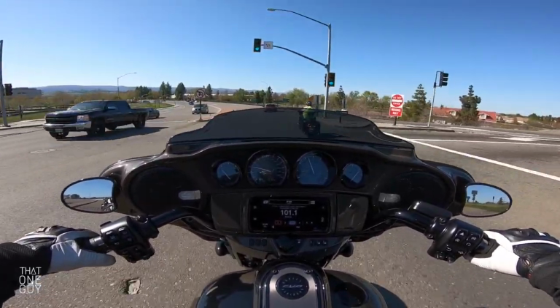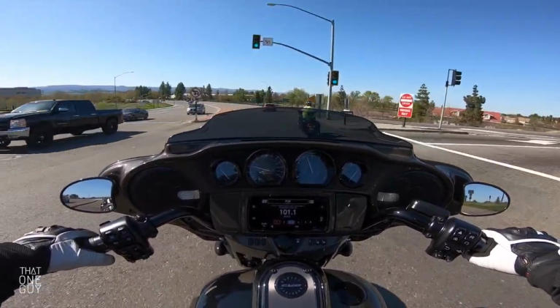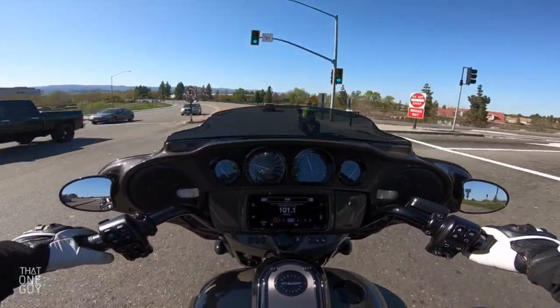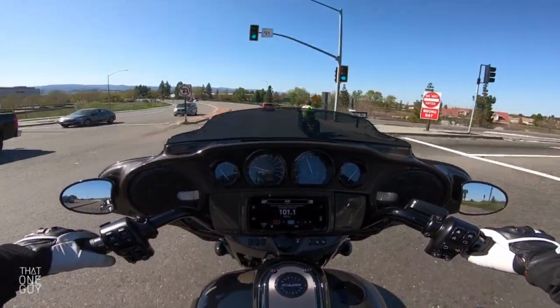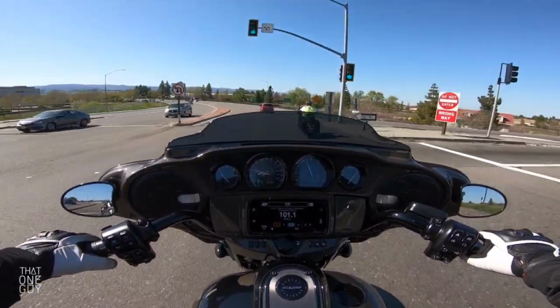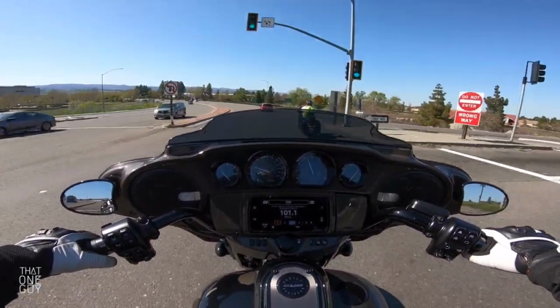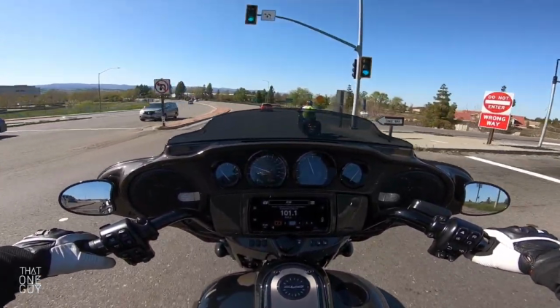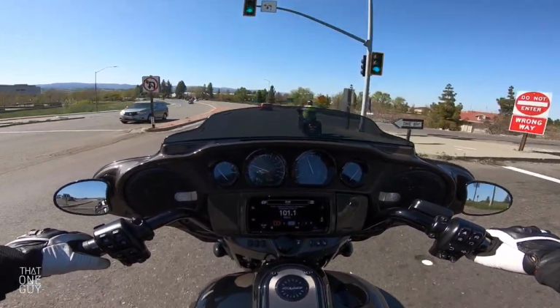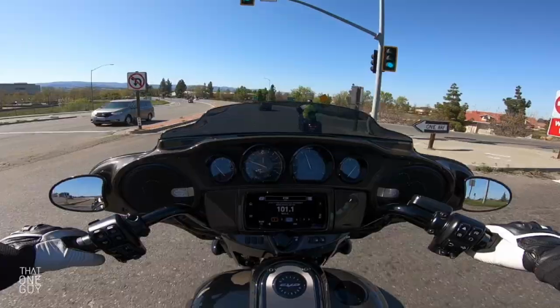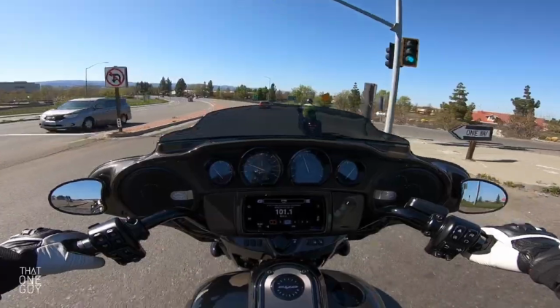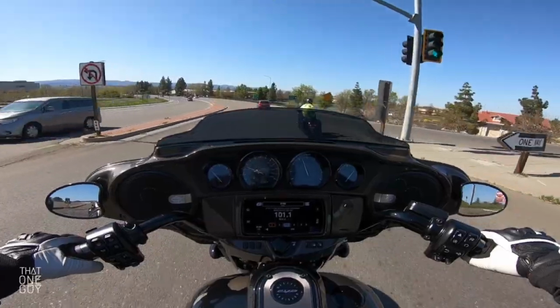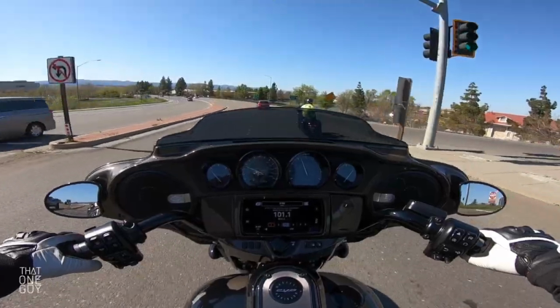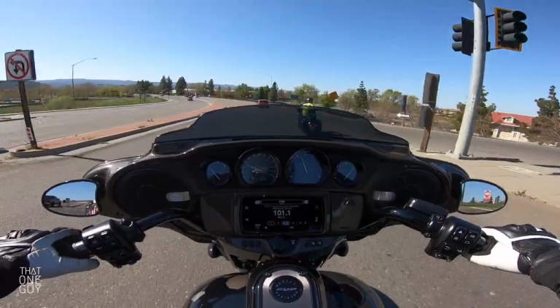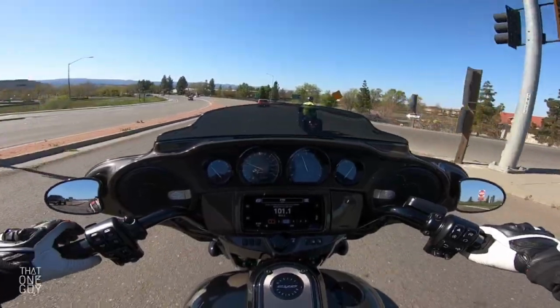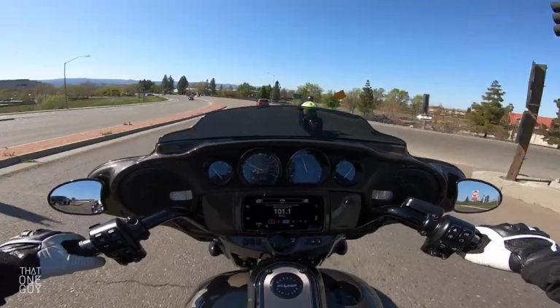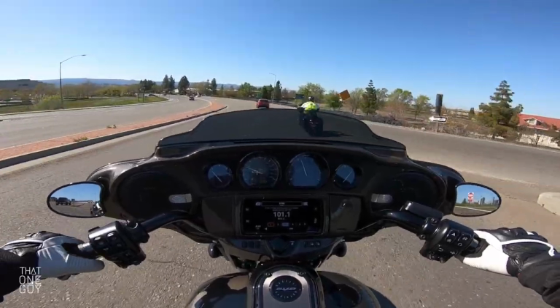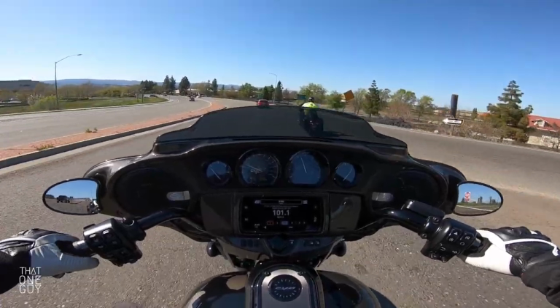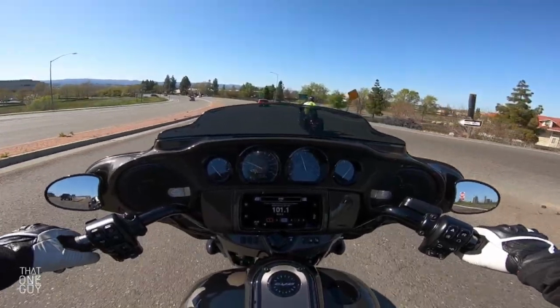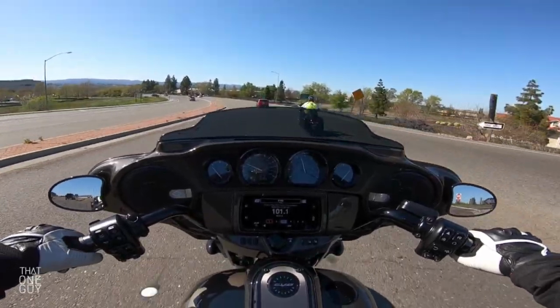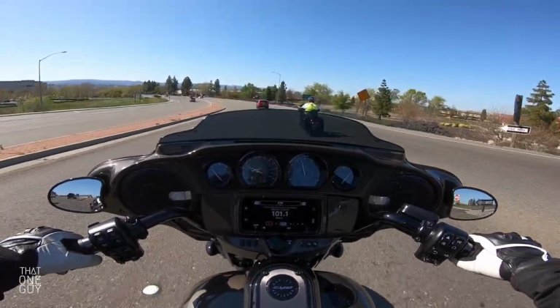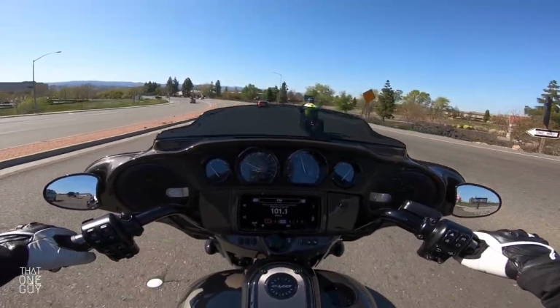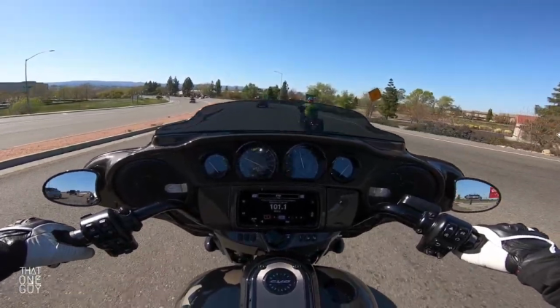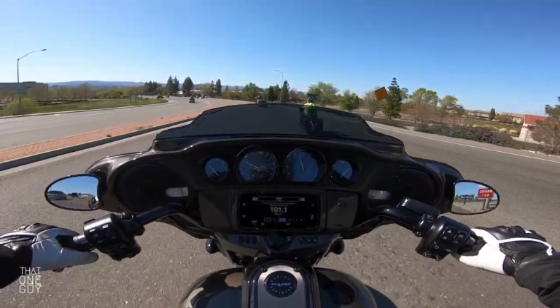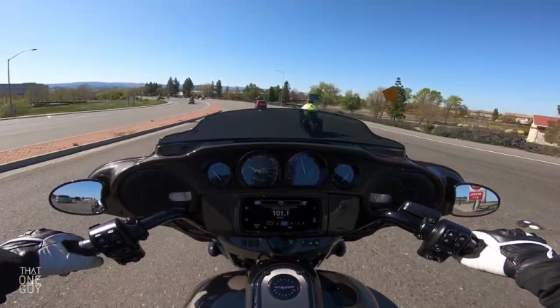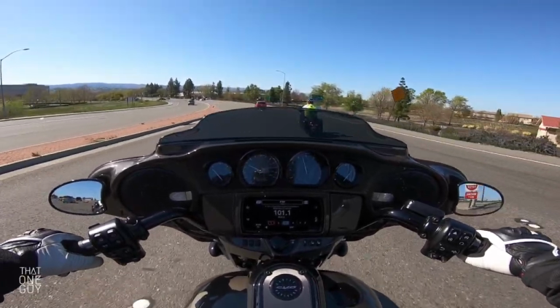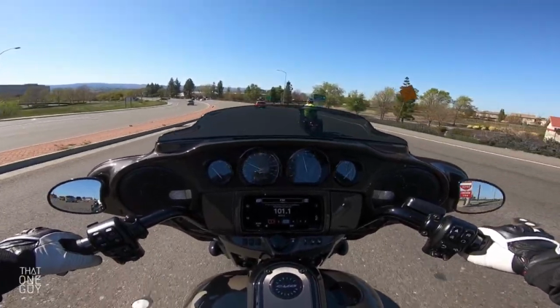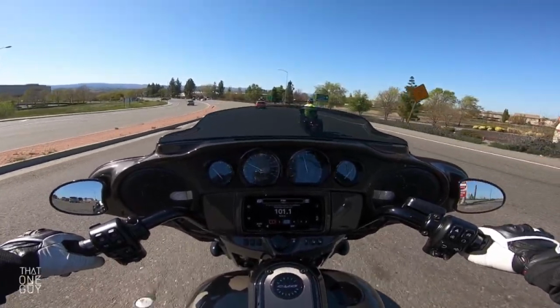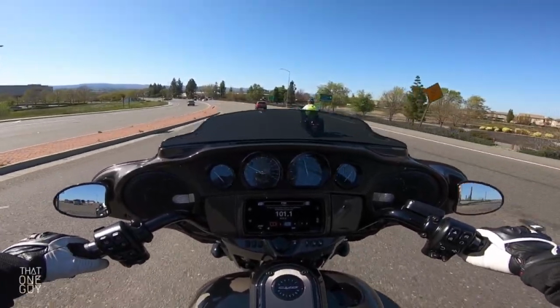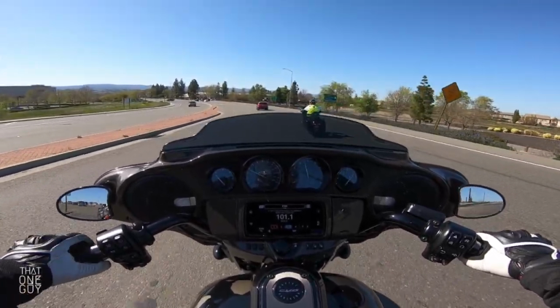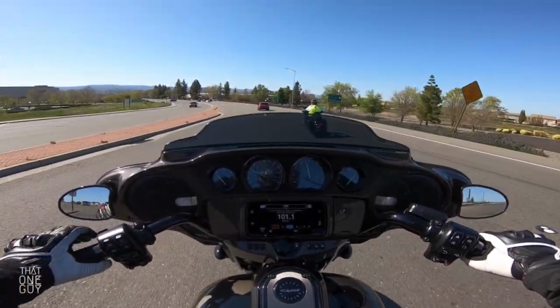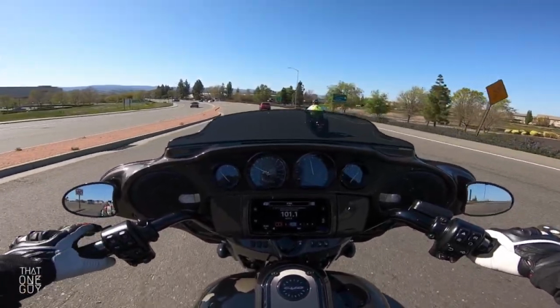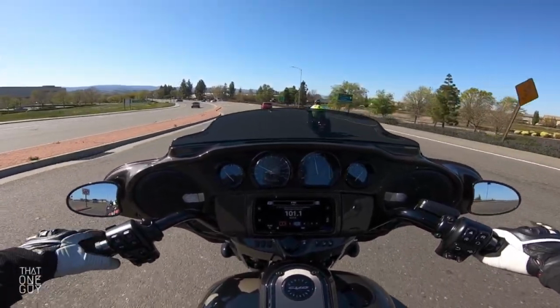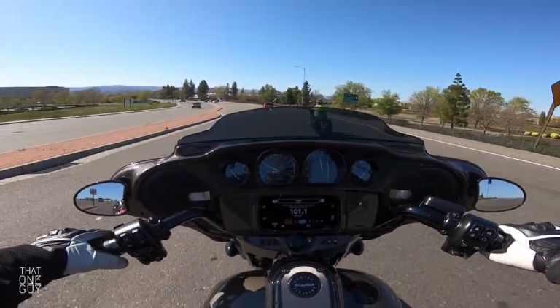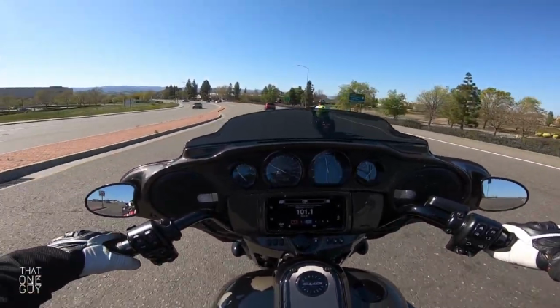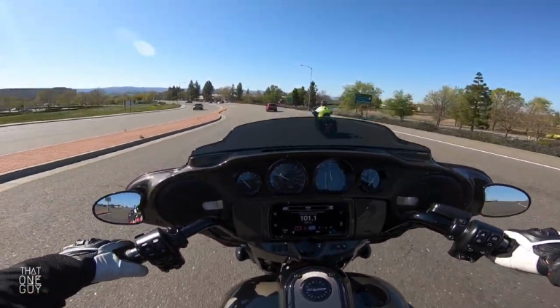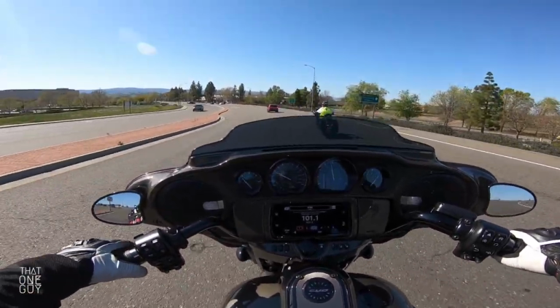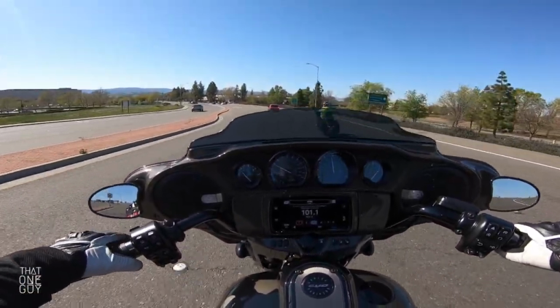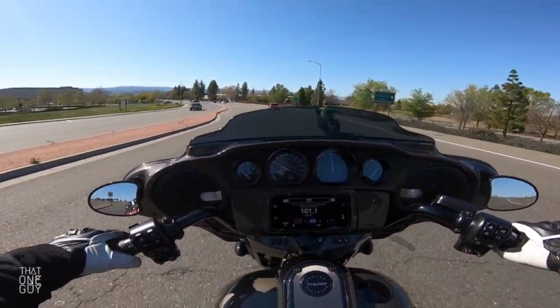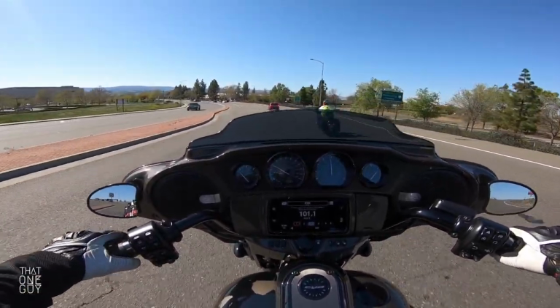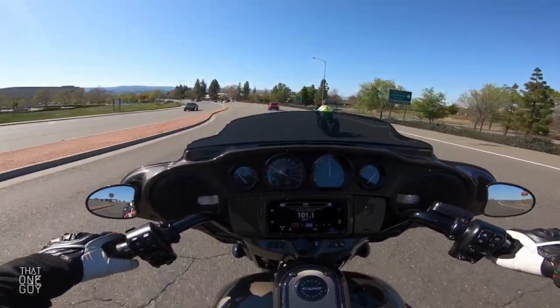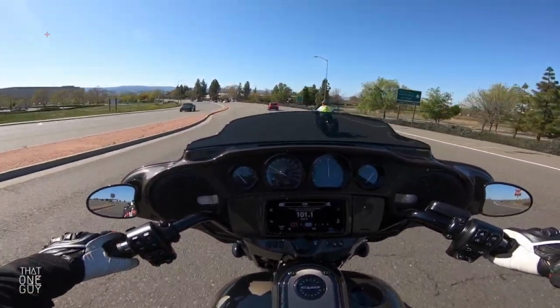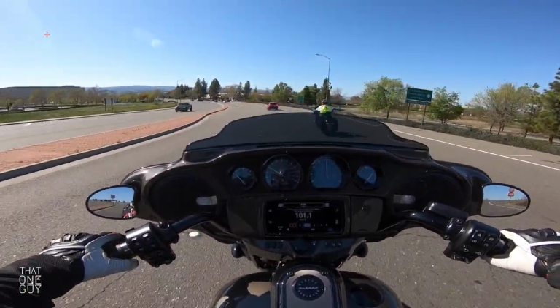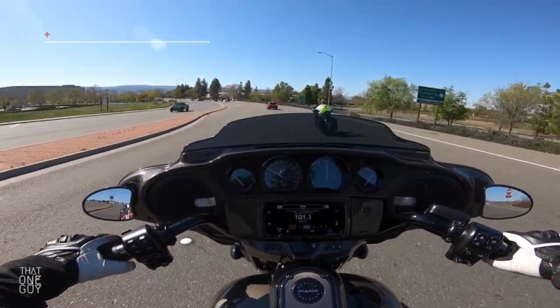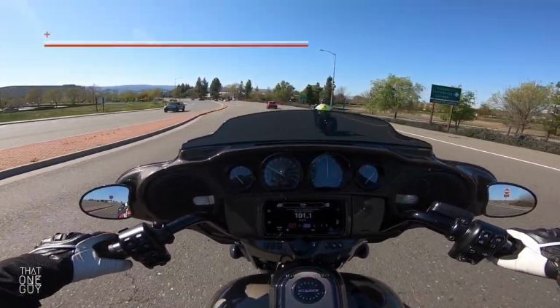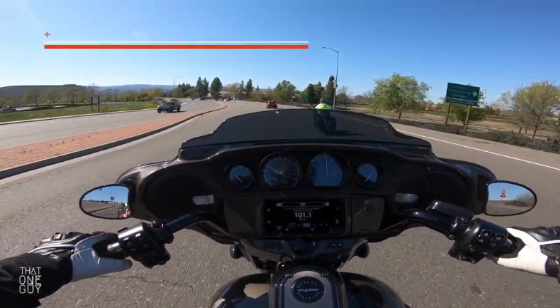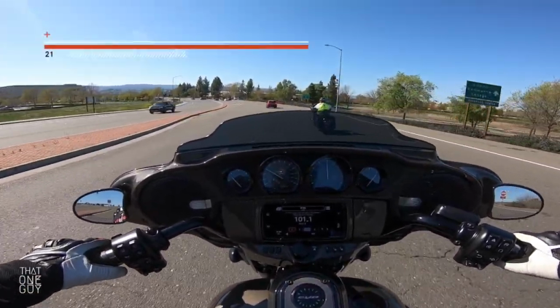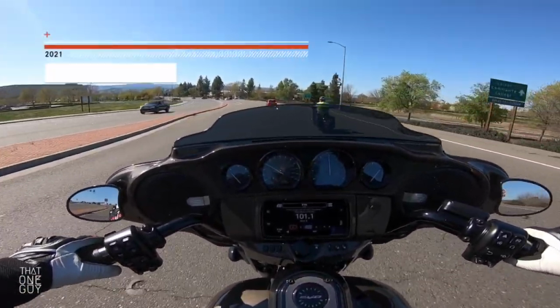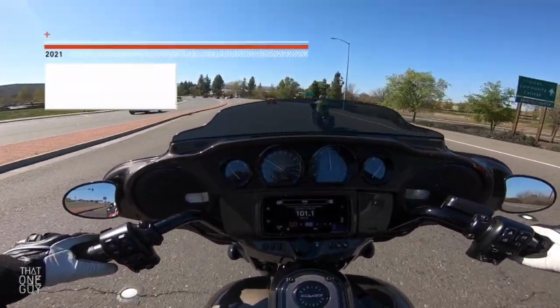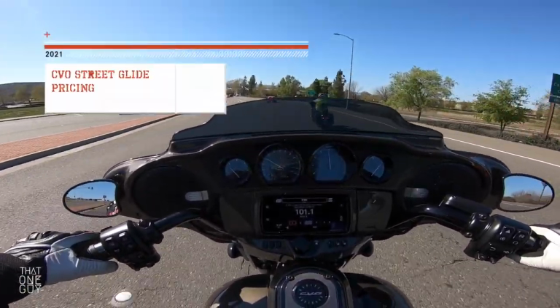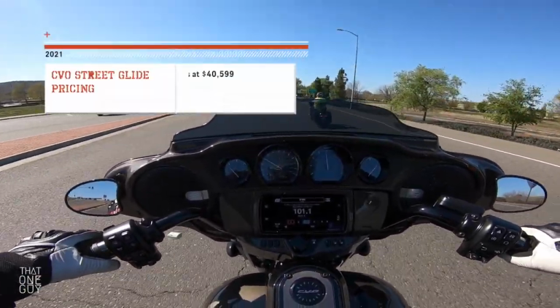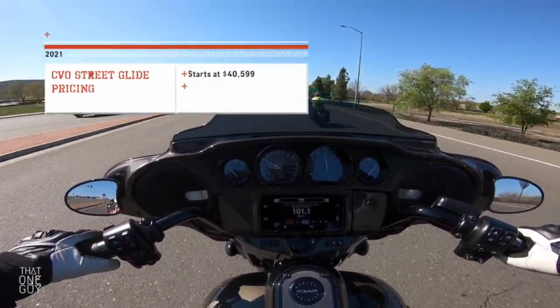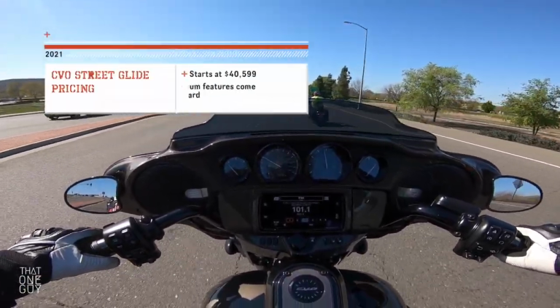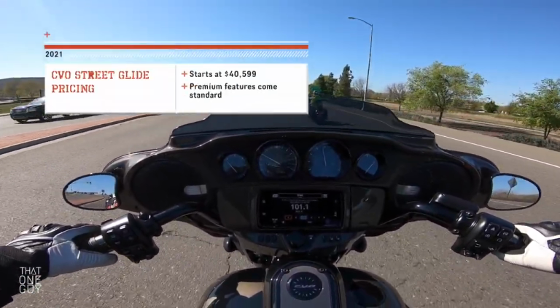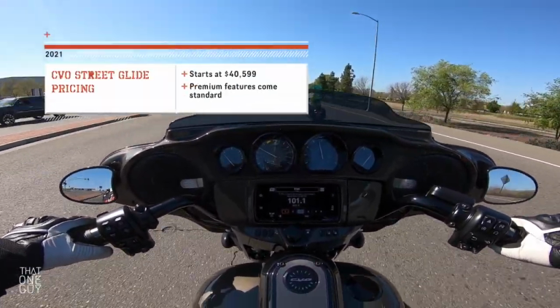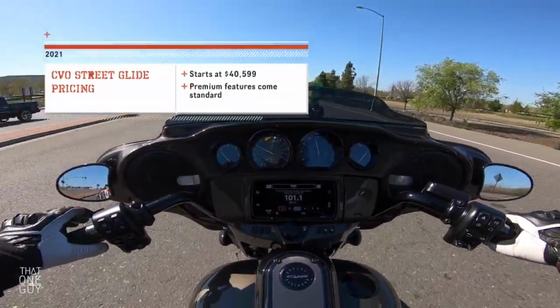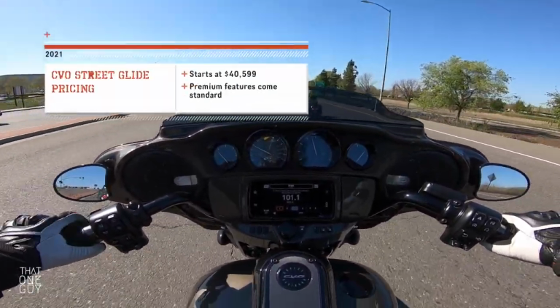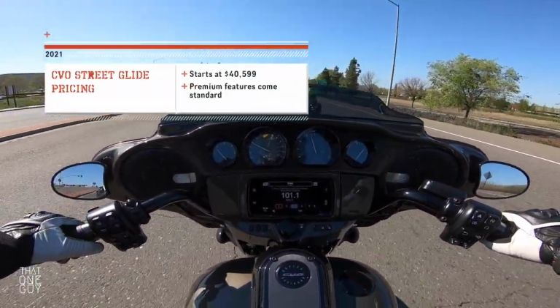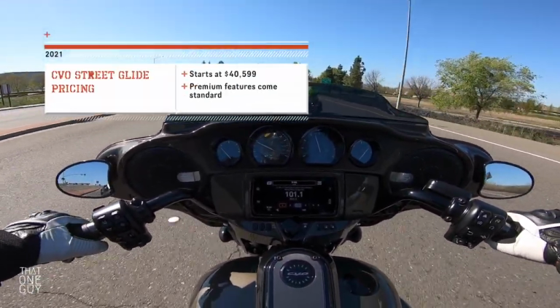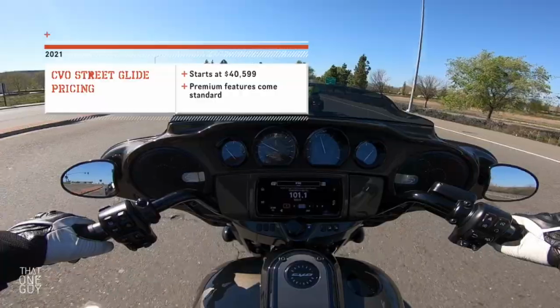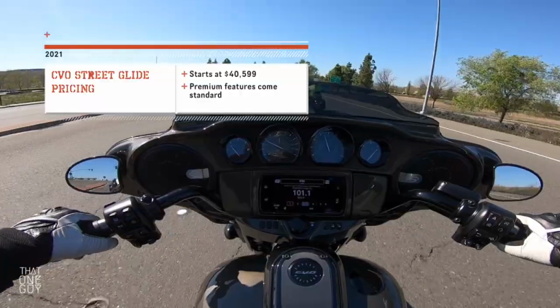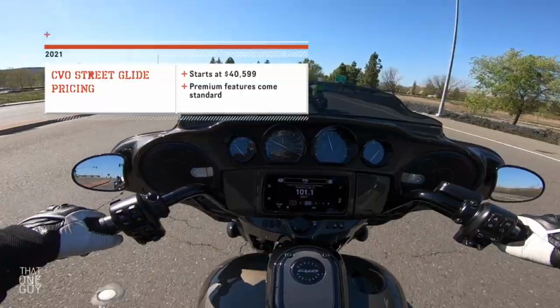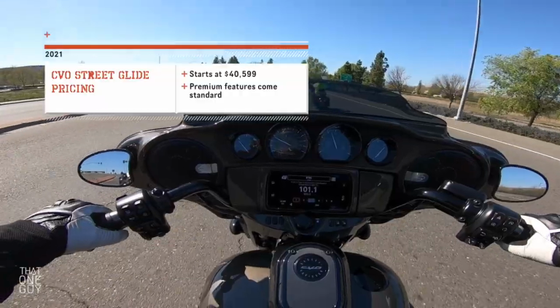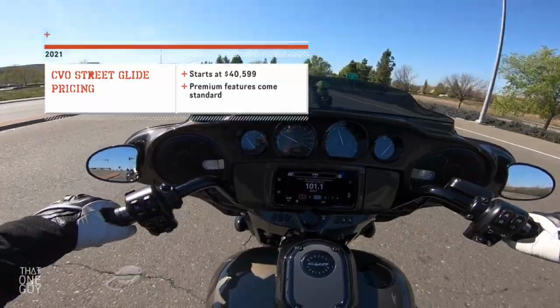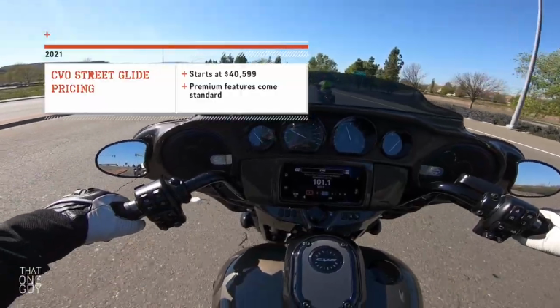For a bike that's 40-plus thousand dollars to start, I wouldn't expect anything less — but still.